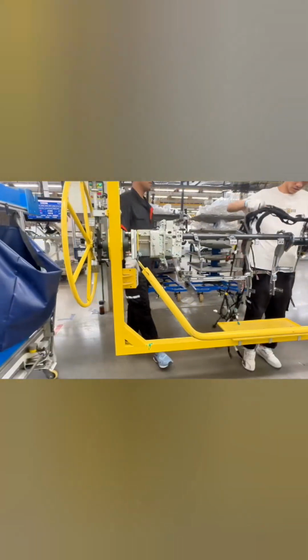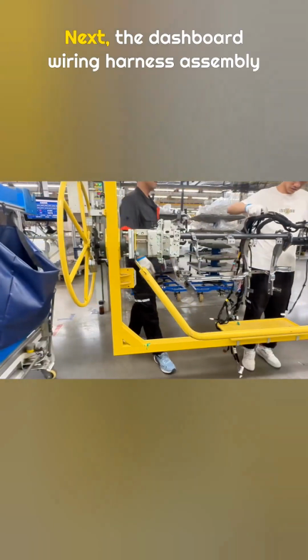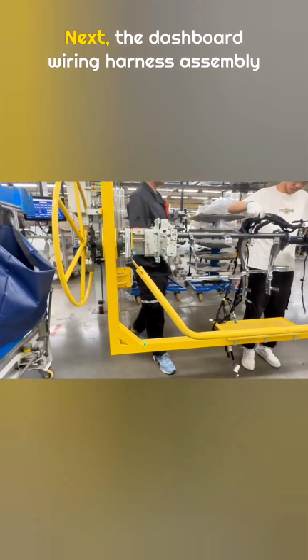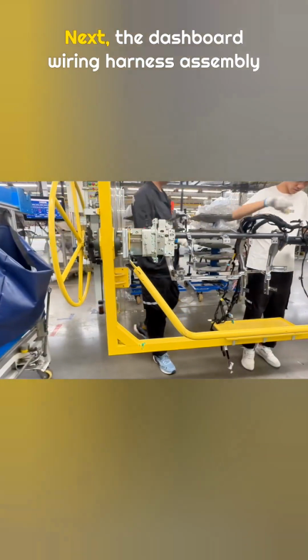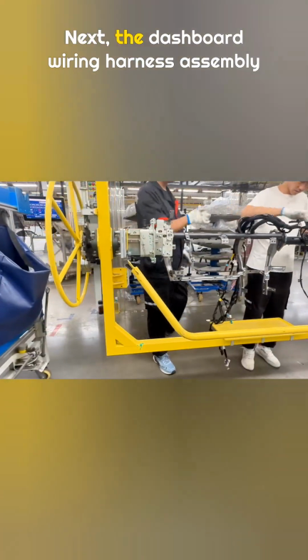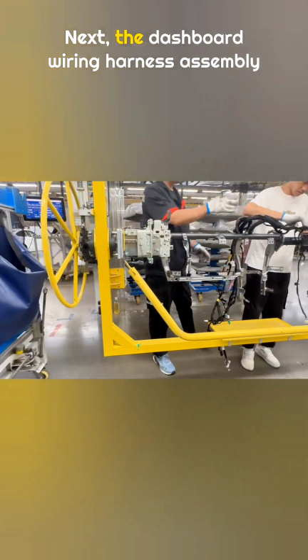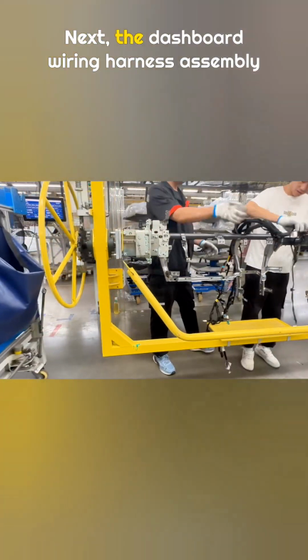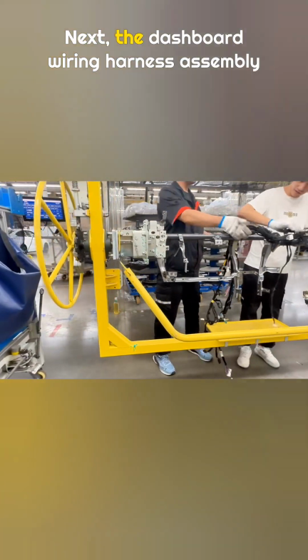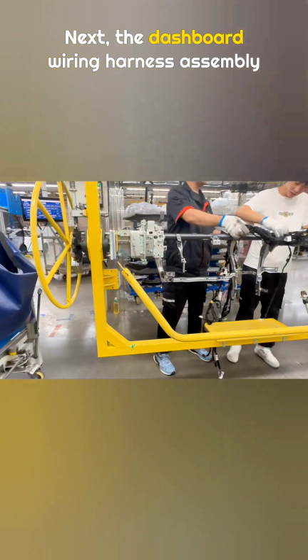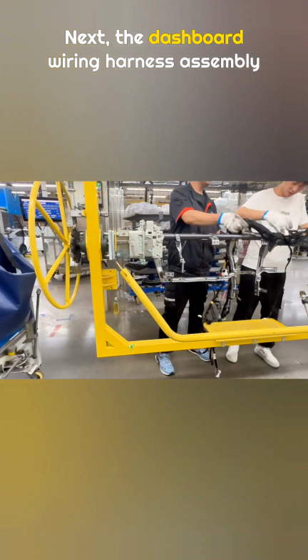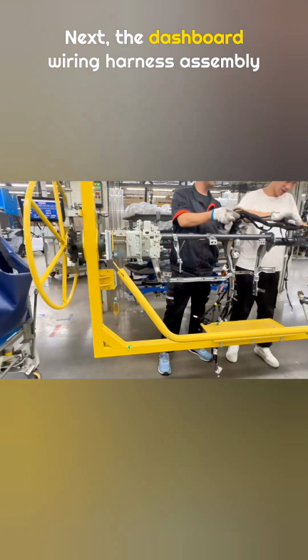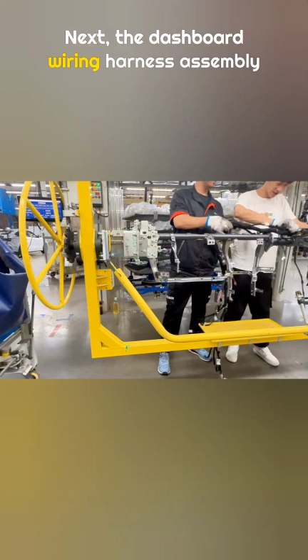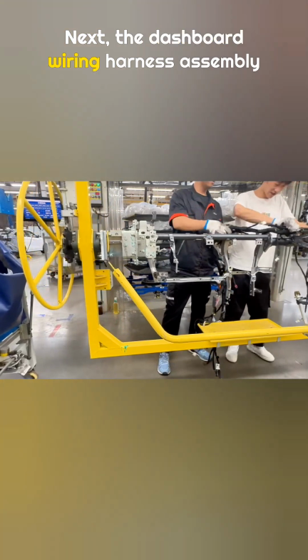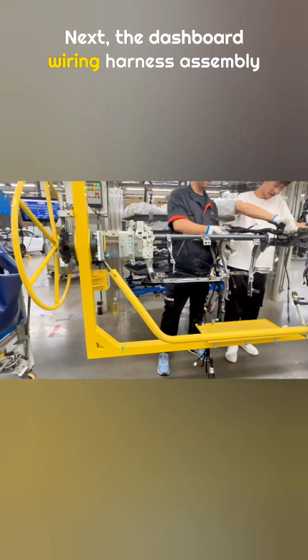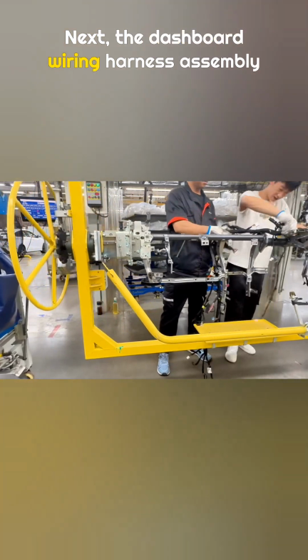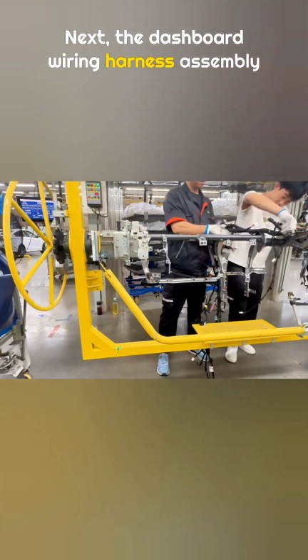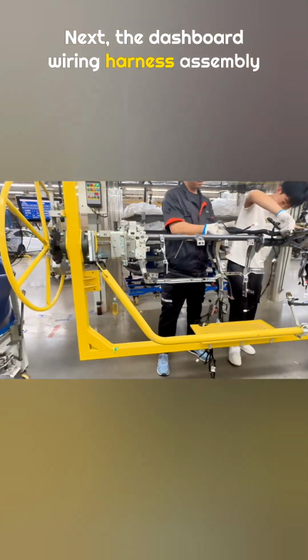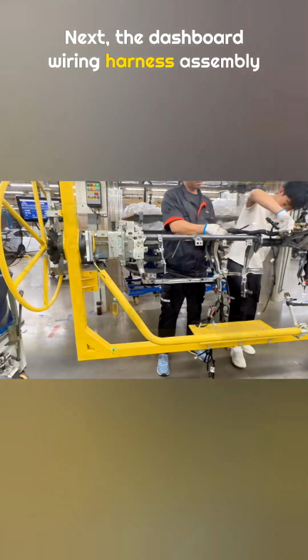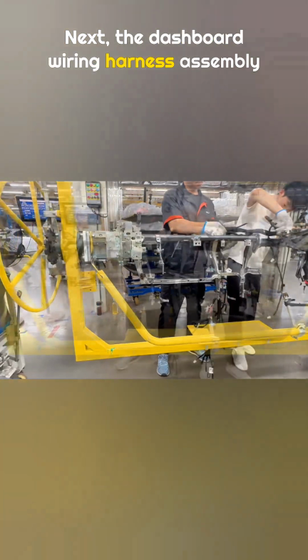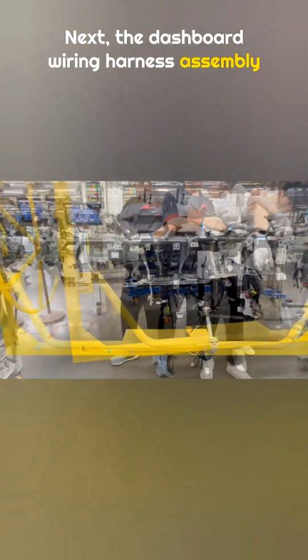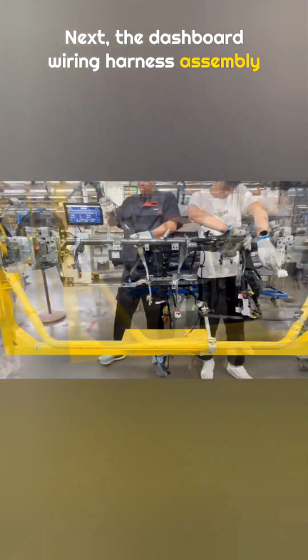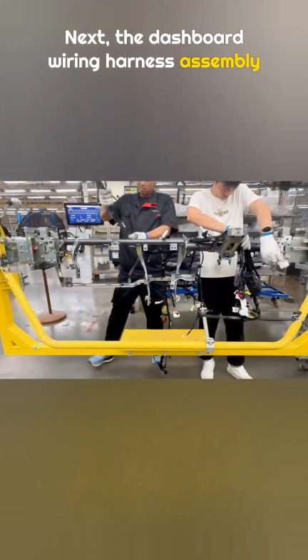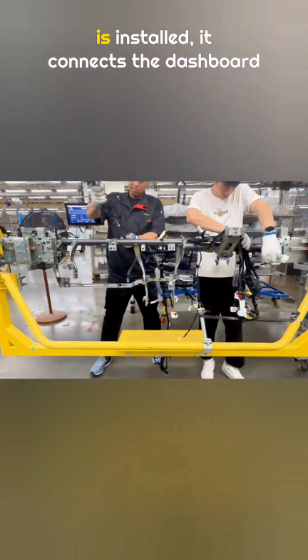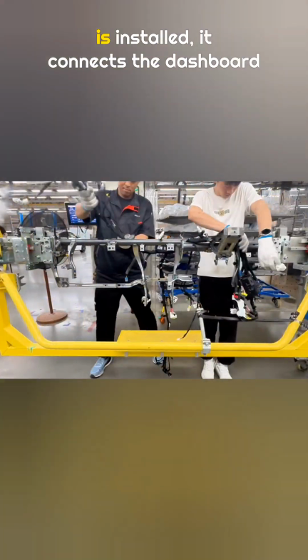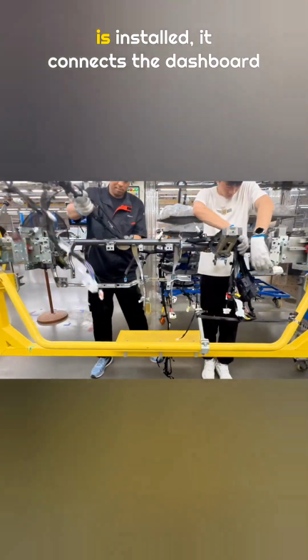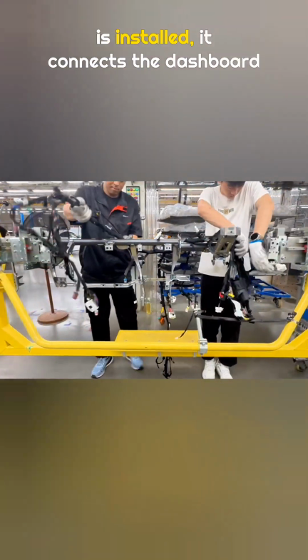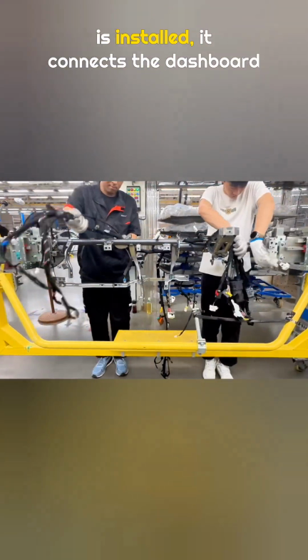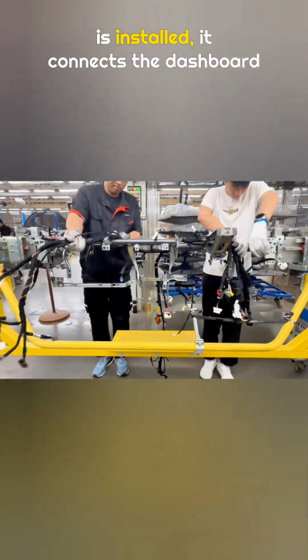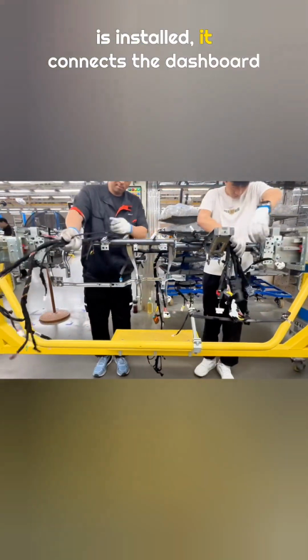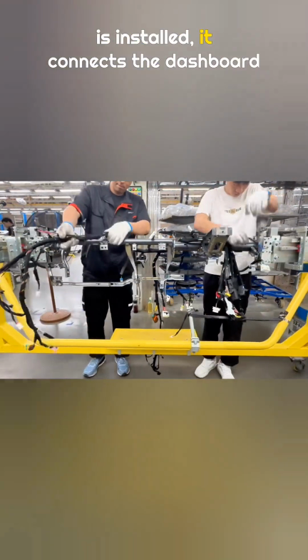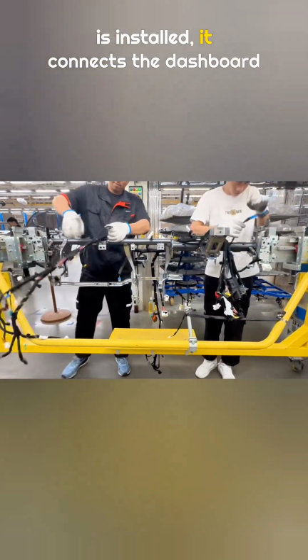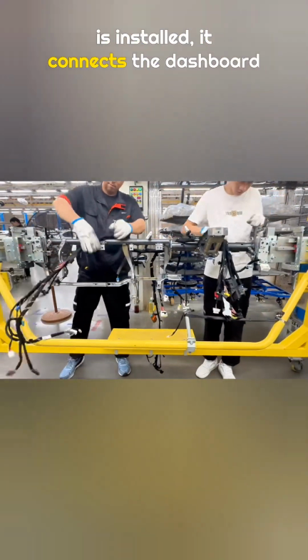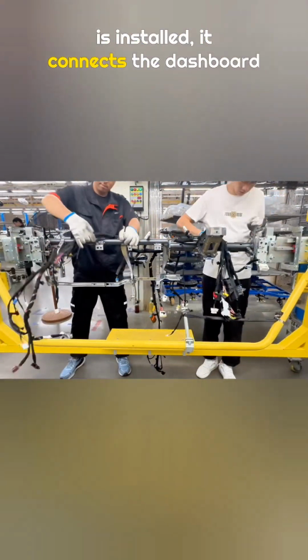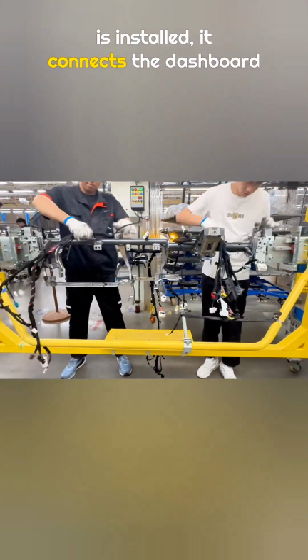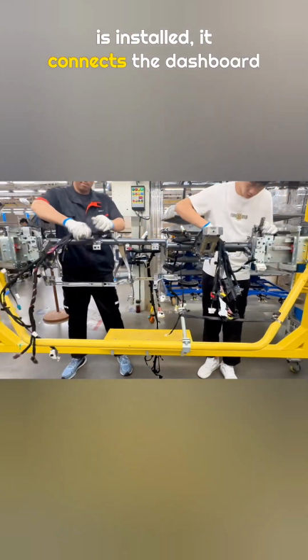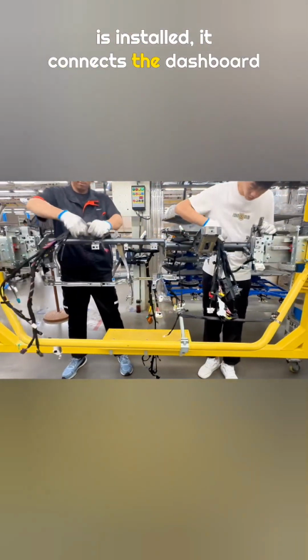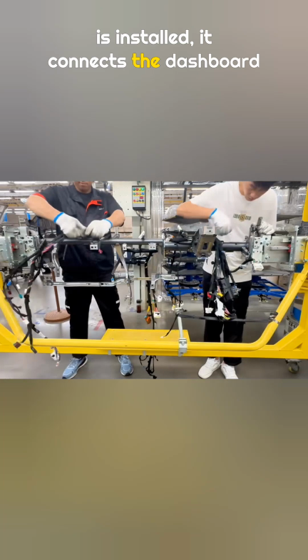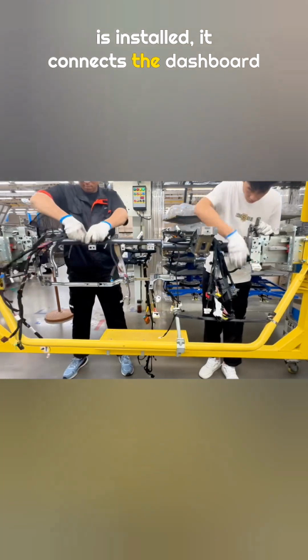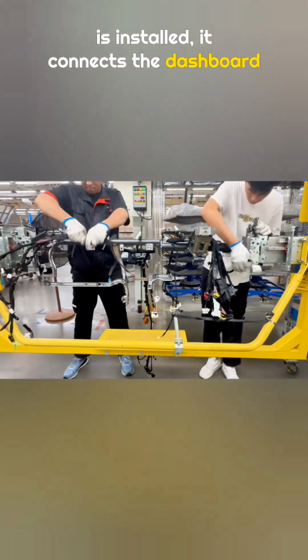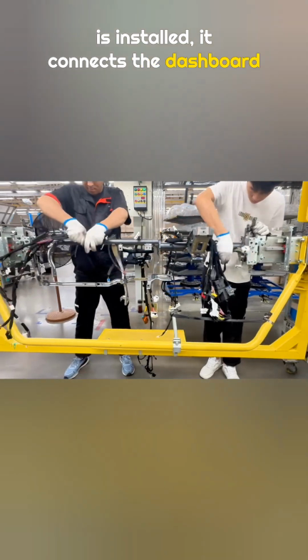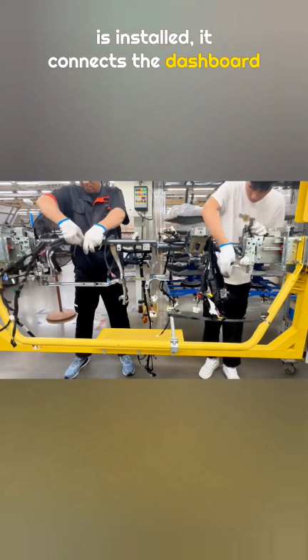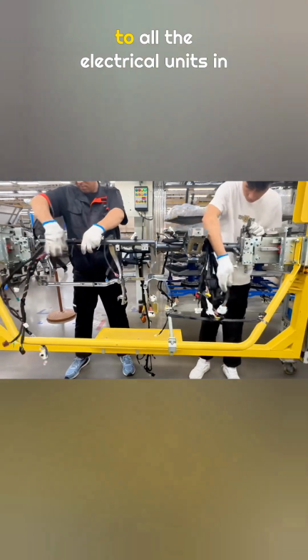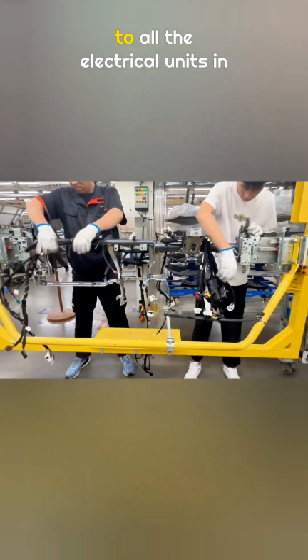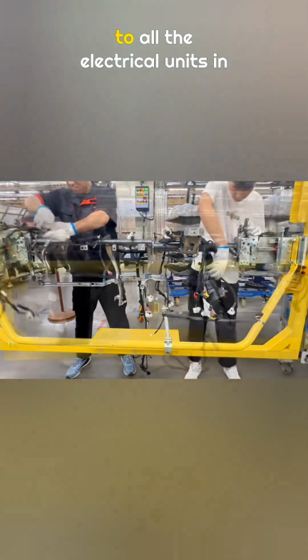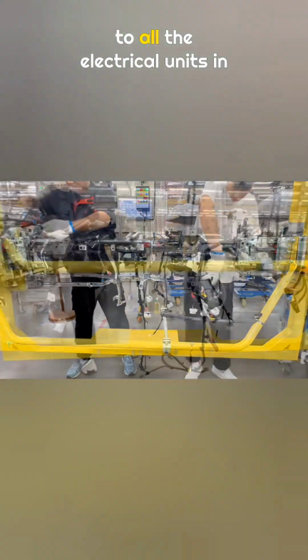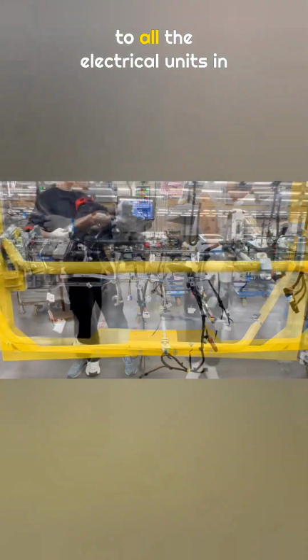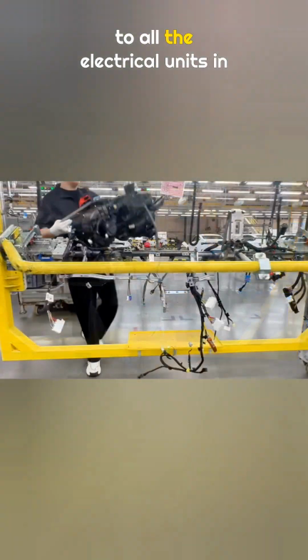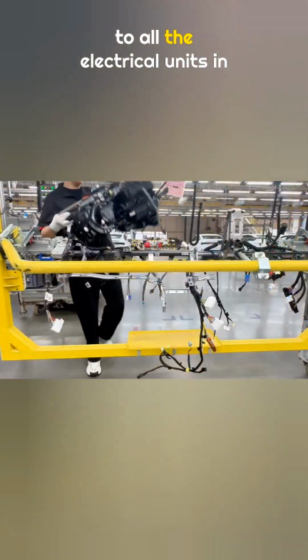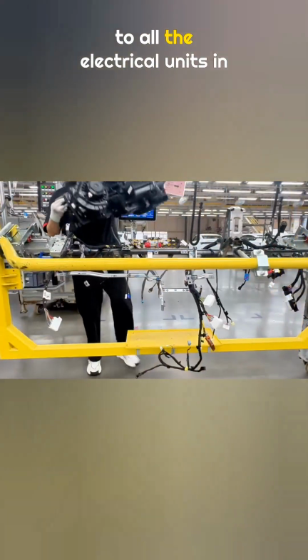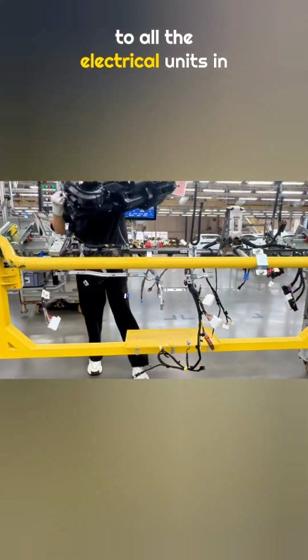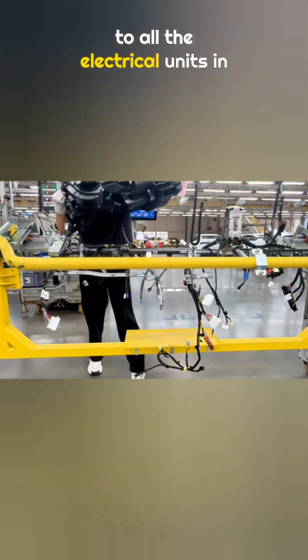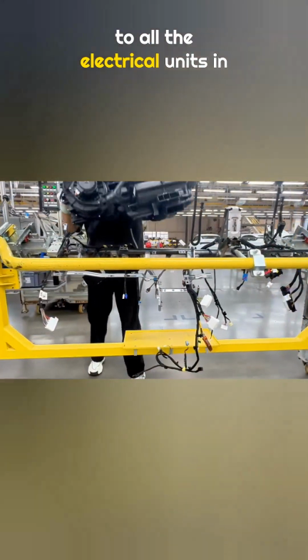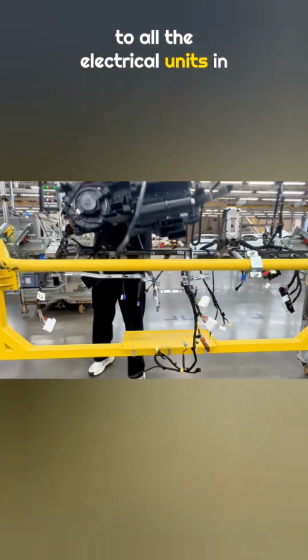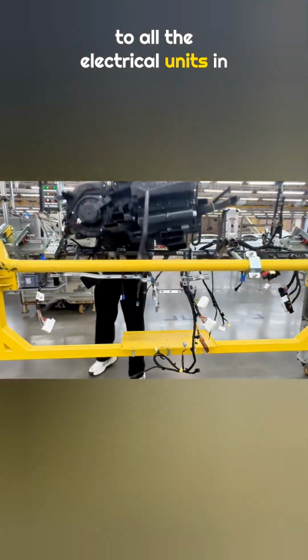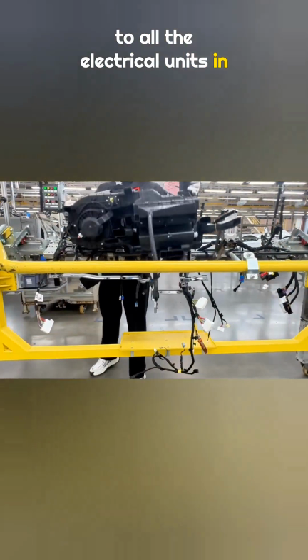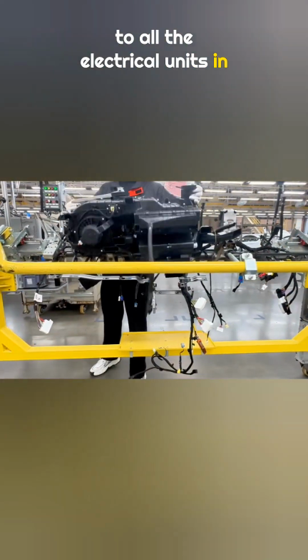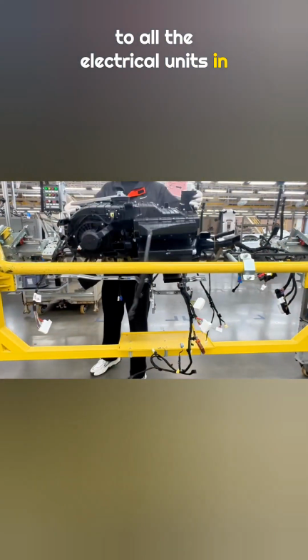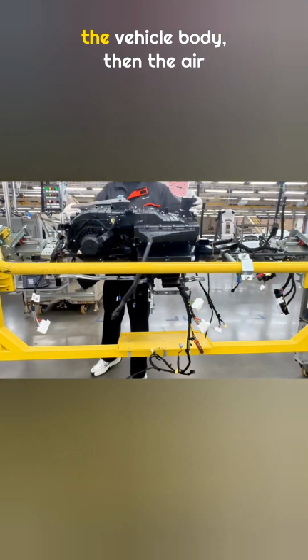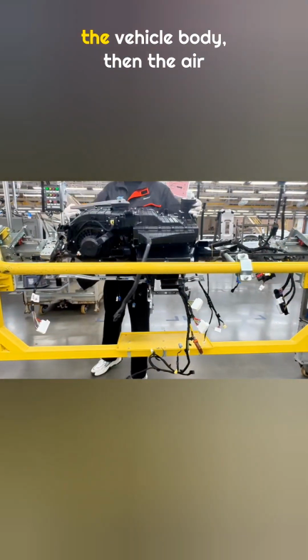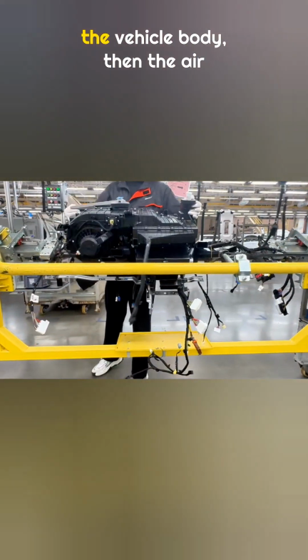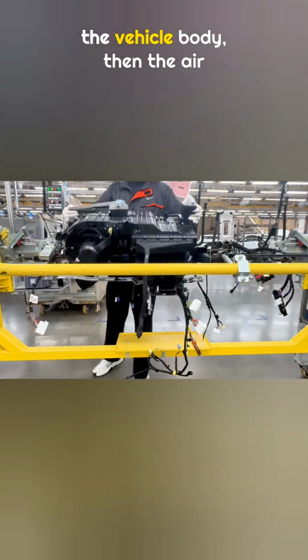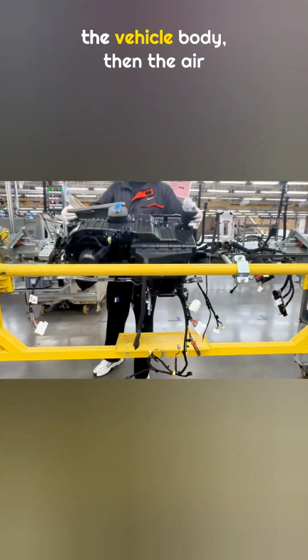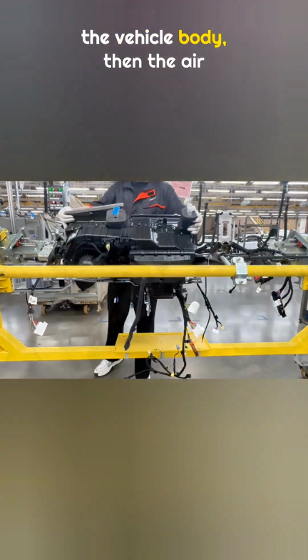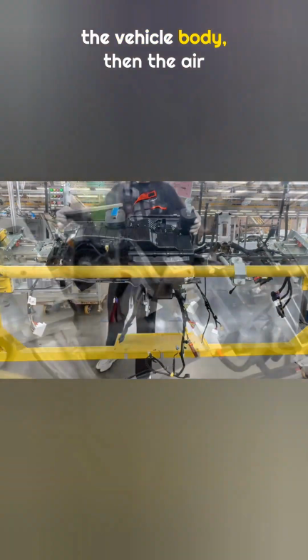Next, the dashboard wiring harness assembly is installed. It connects the dashboard to all the electrical units in the vehicle body.